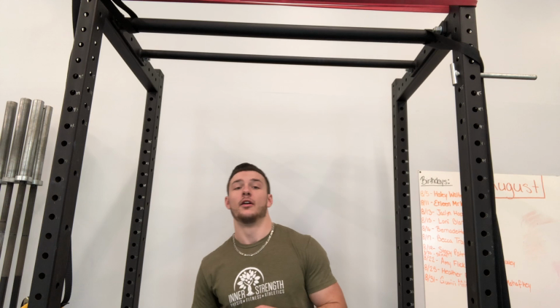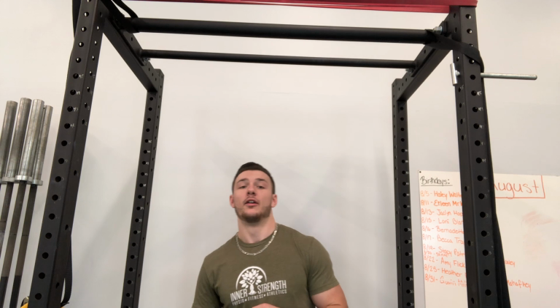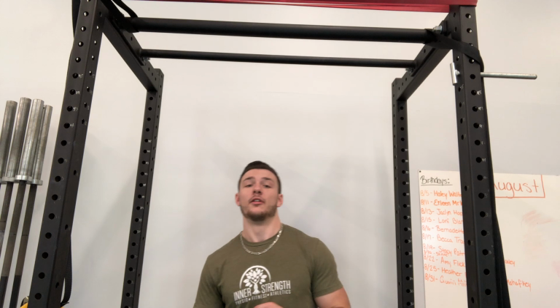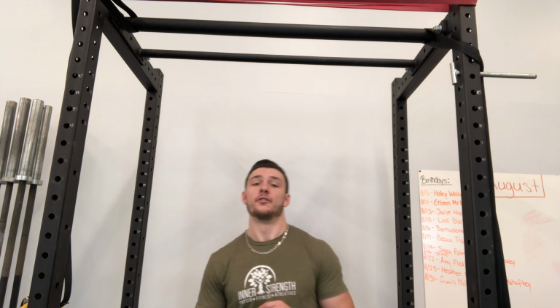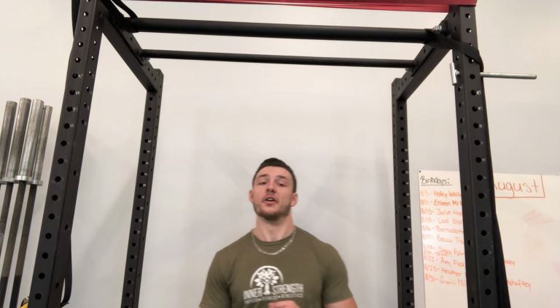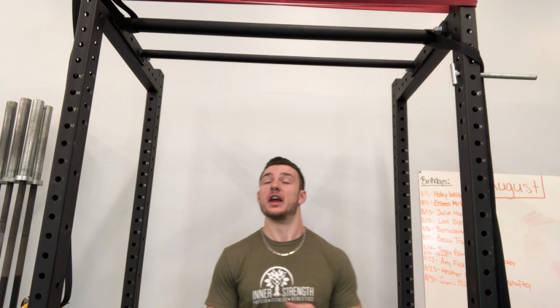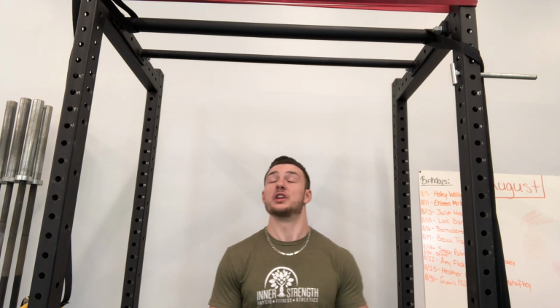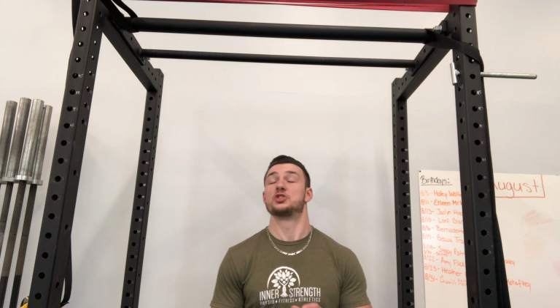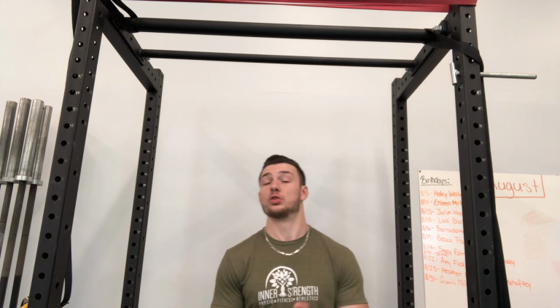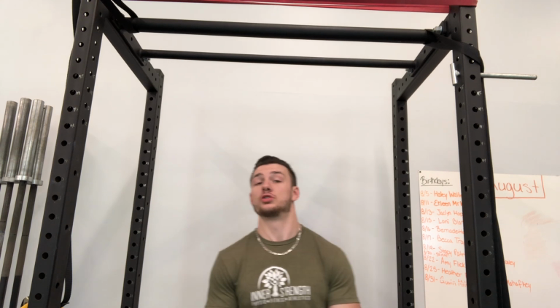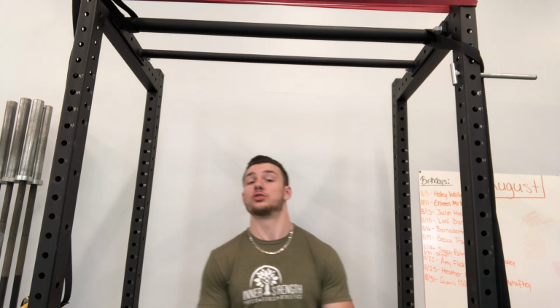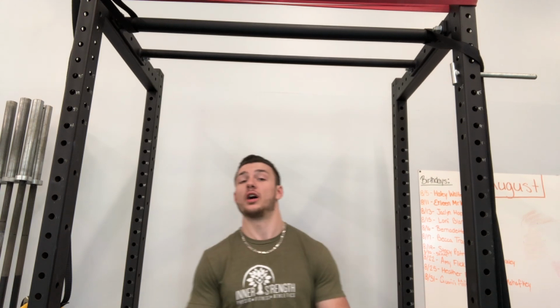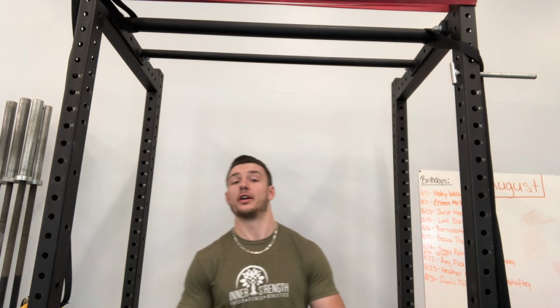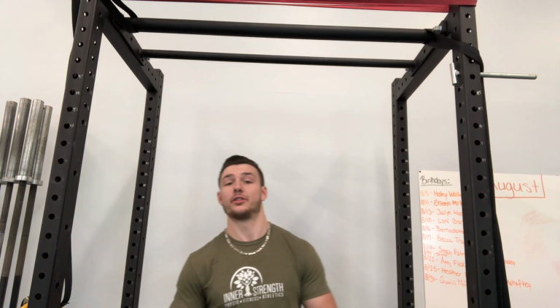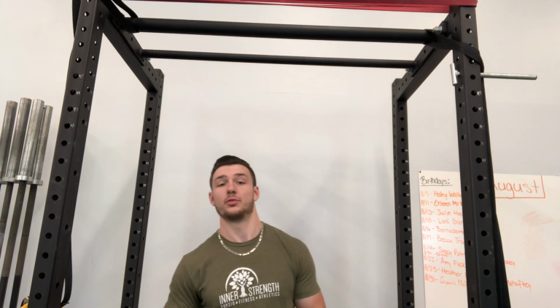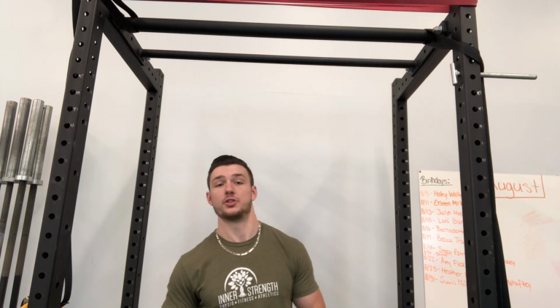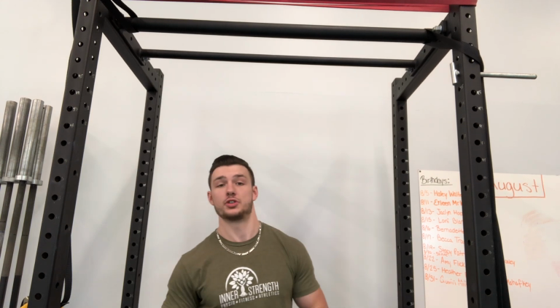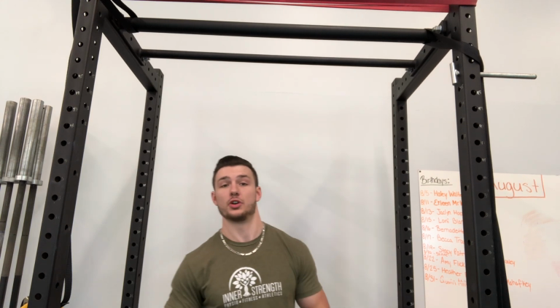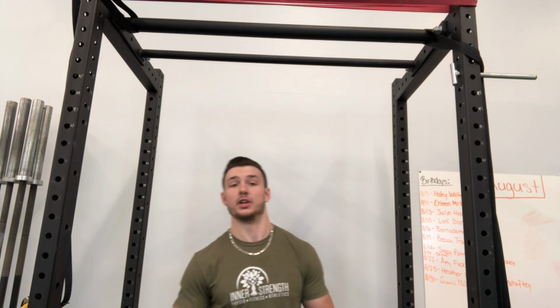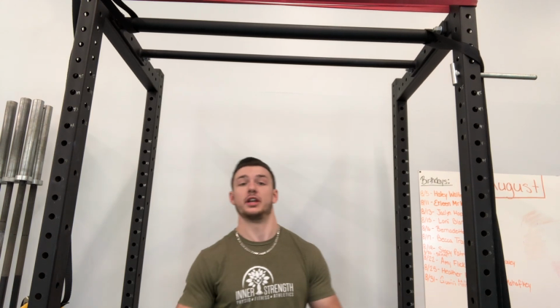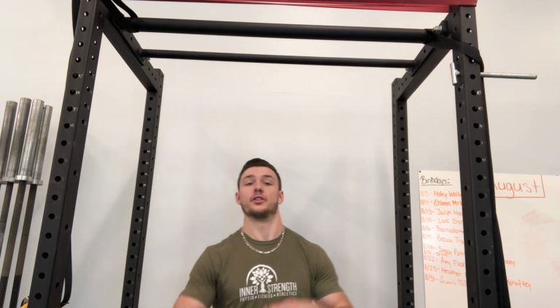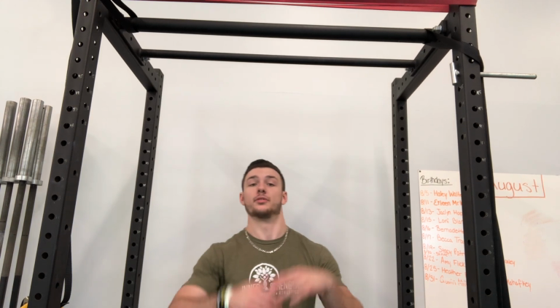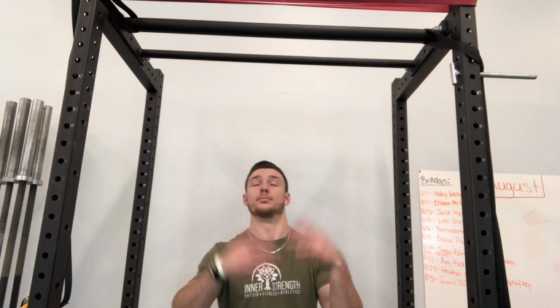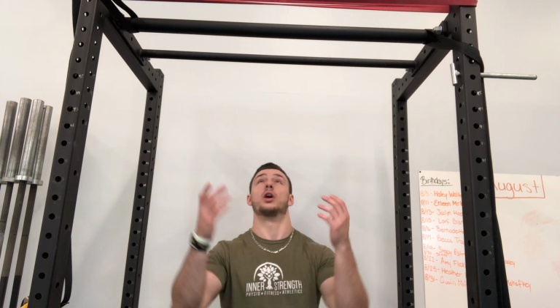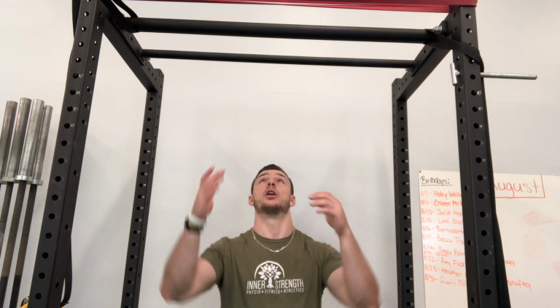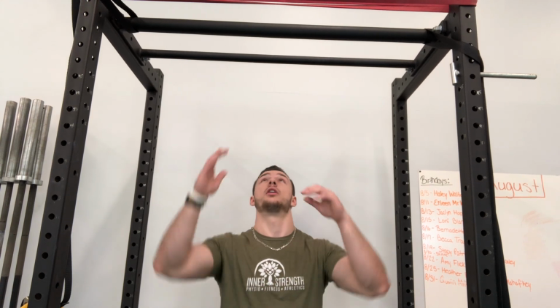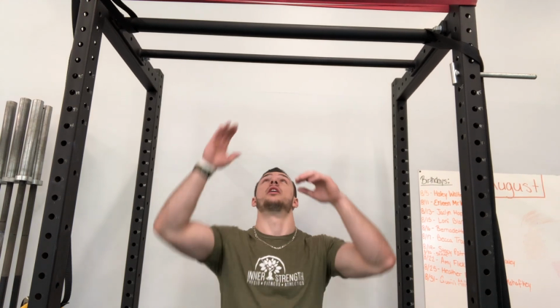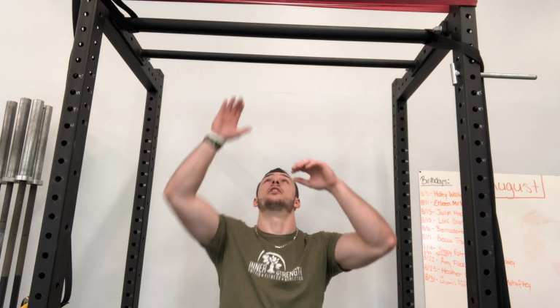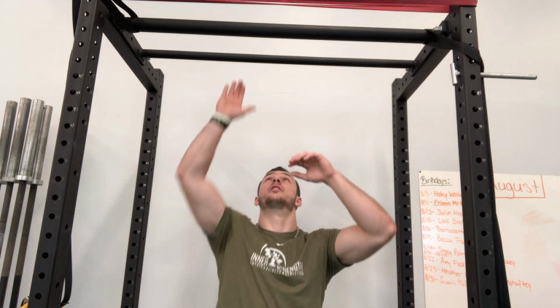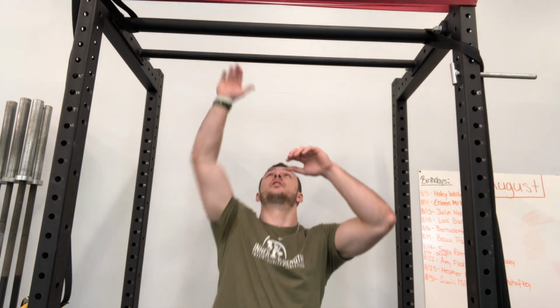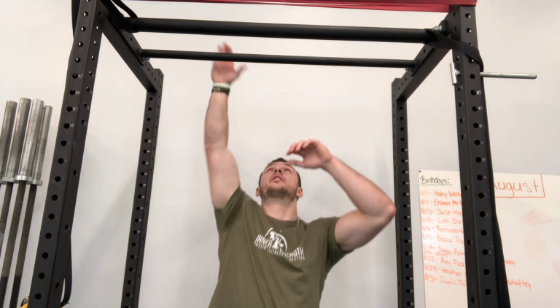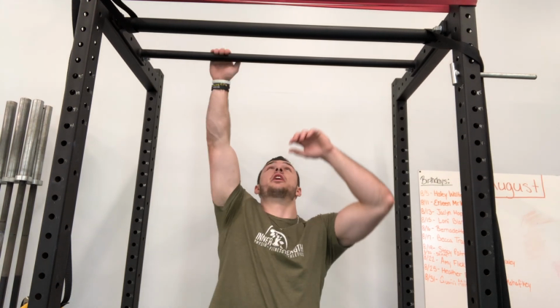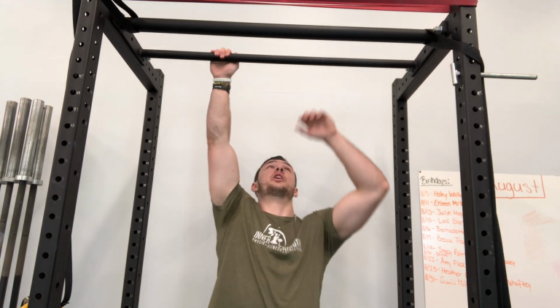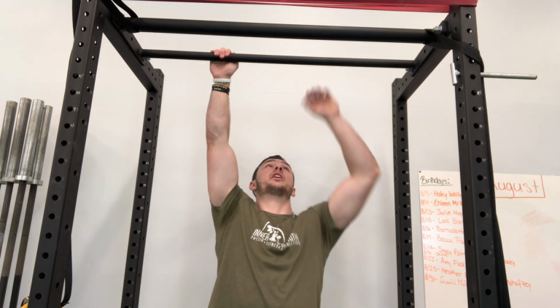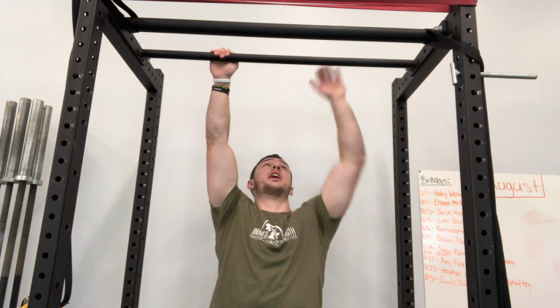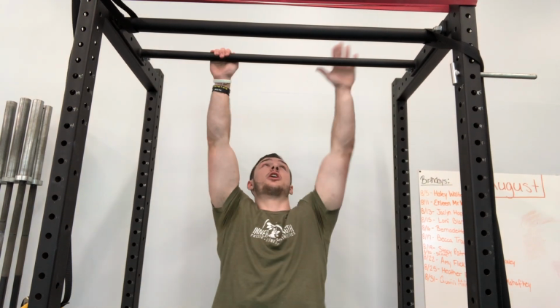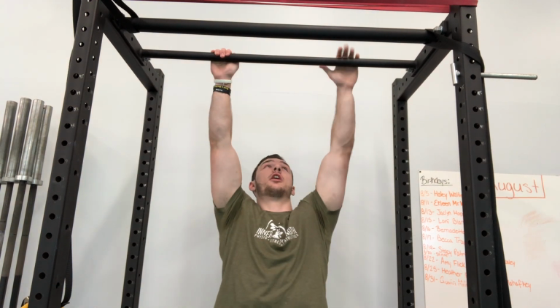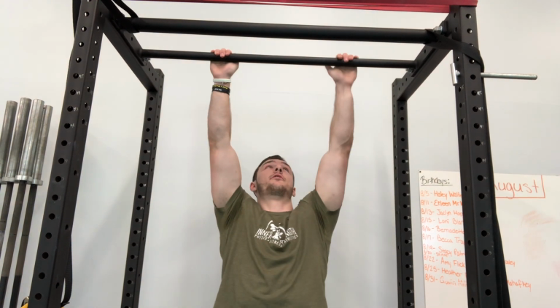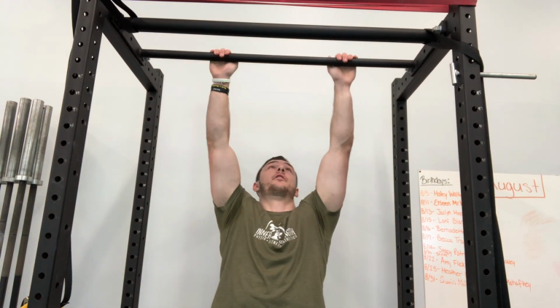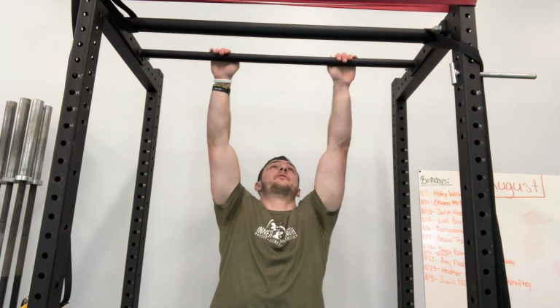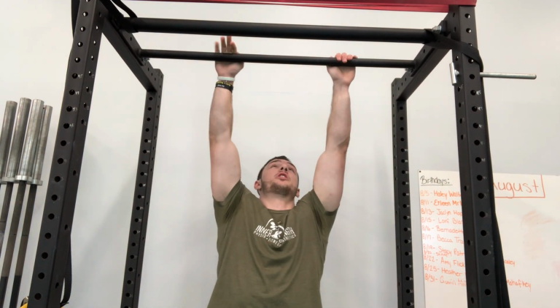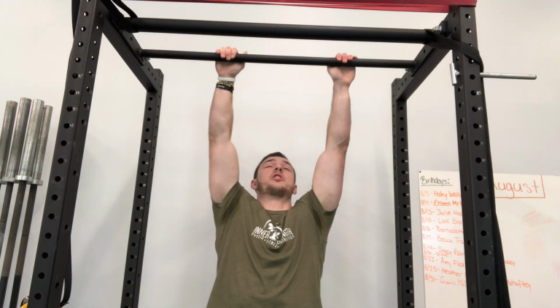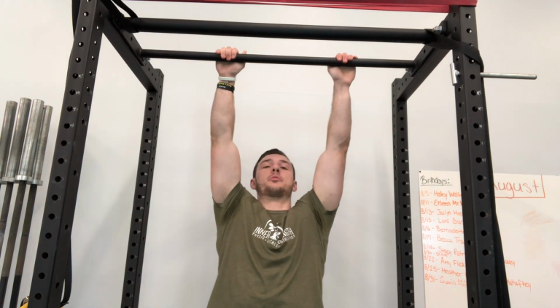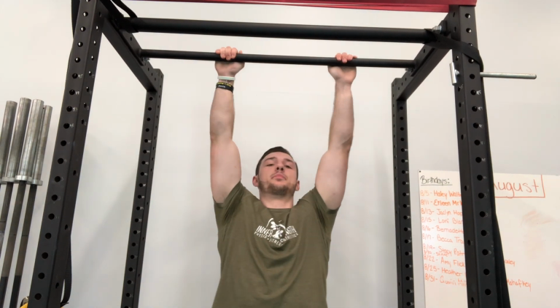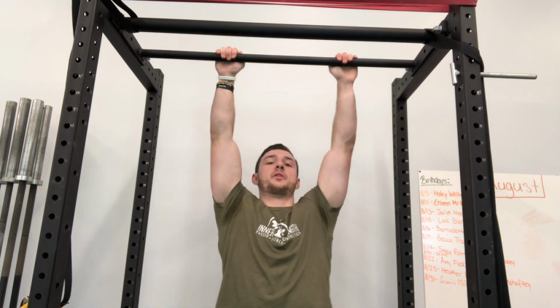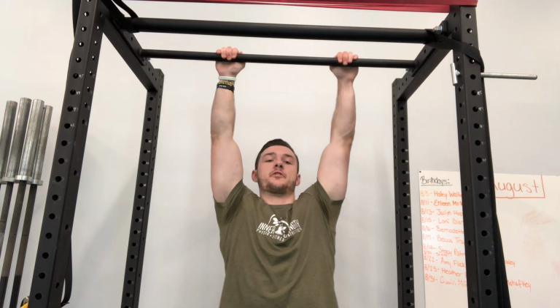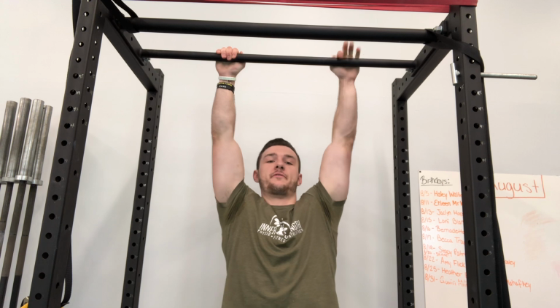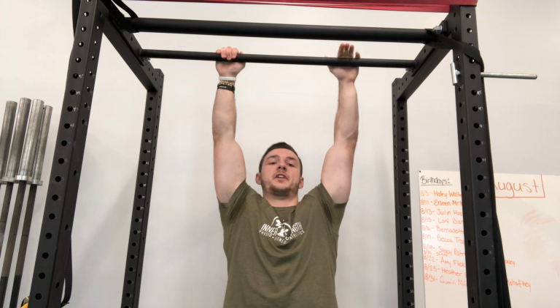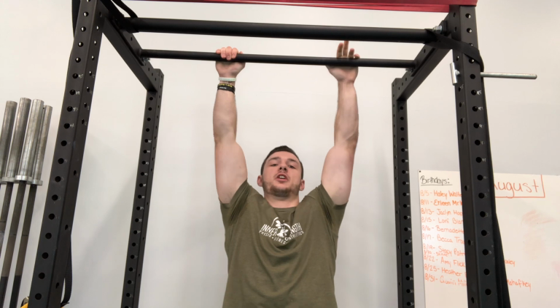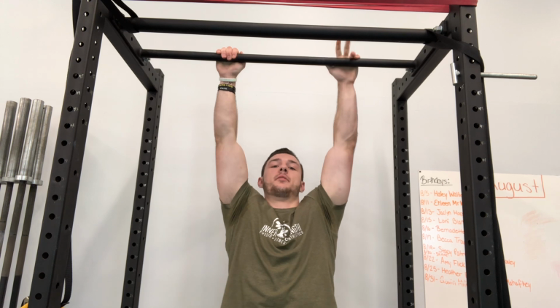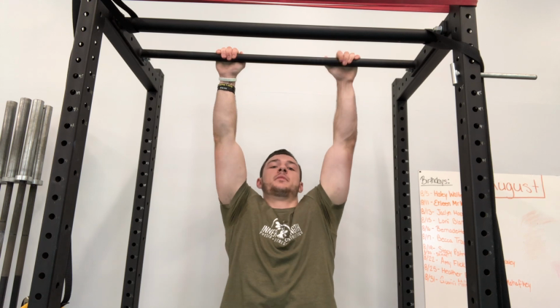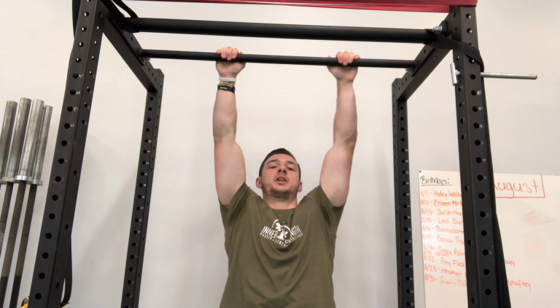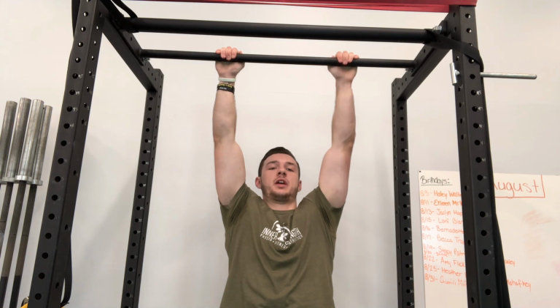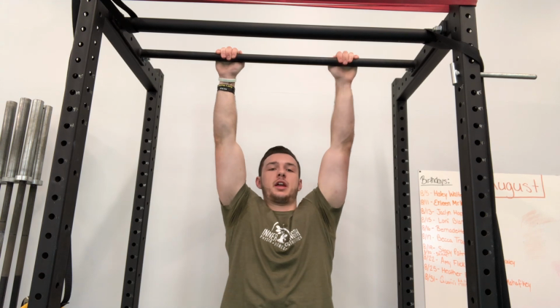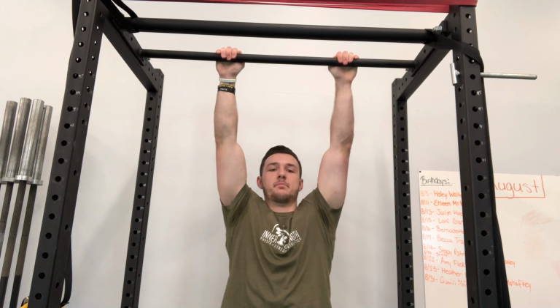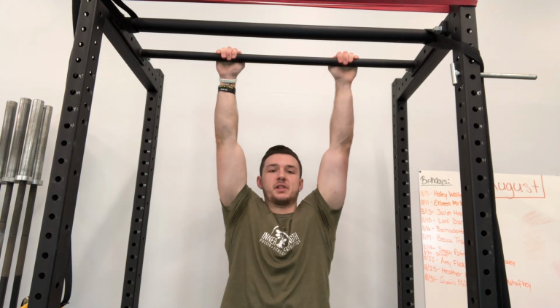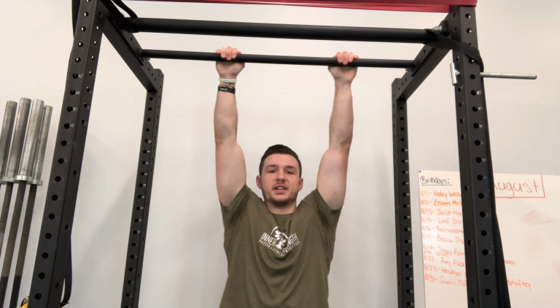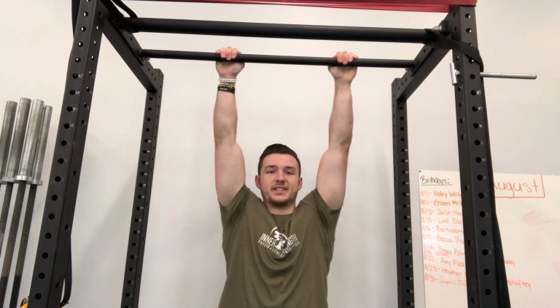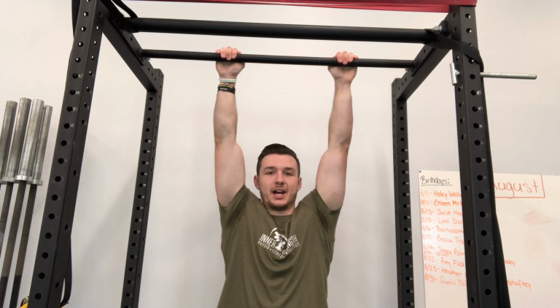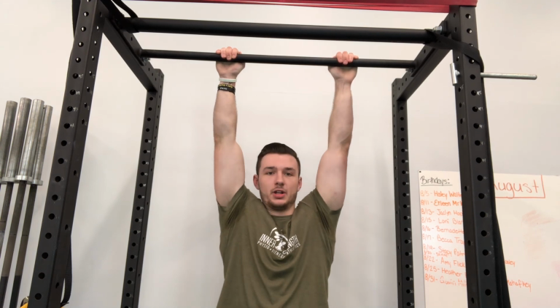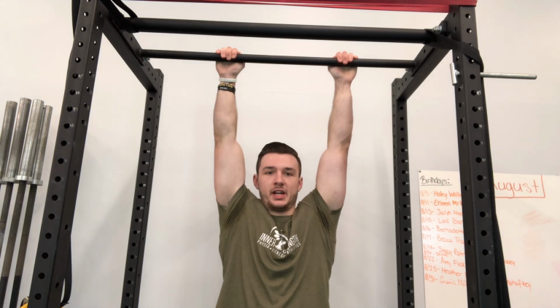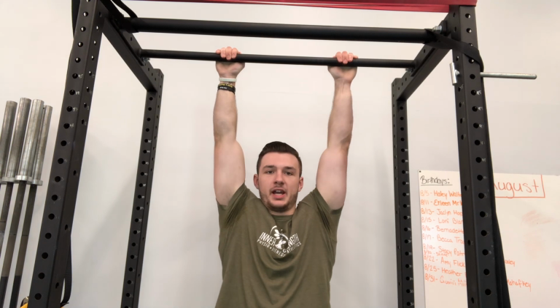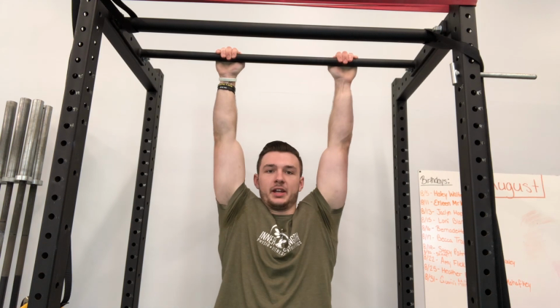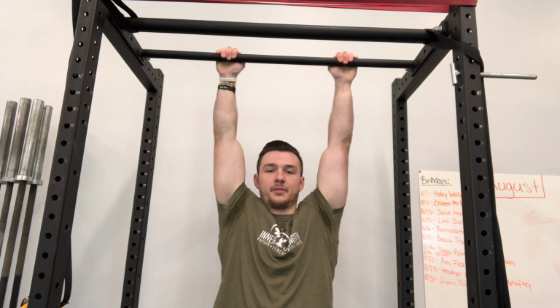For hanging shoulder shrugs, what you're going to need is a bar that you can hang off of, so you're able to pick your feet up and be entirely hanging.